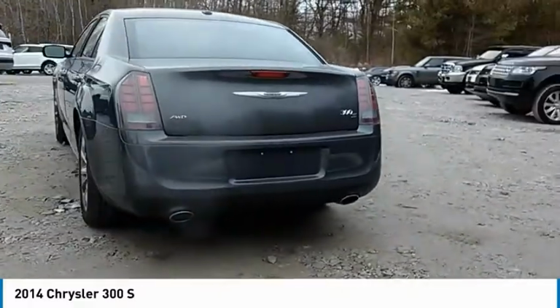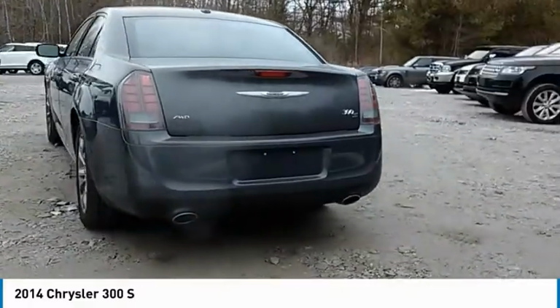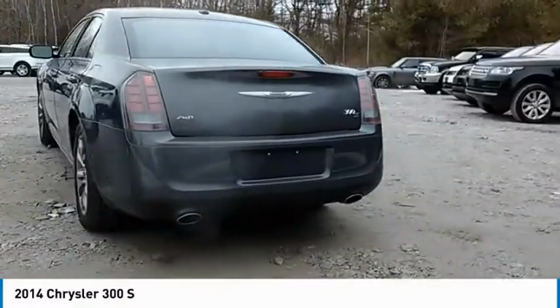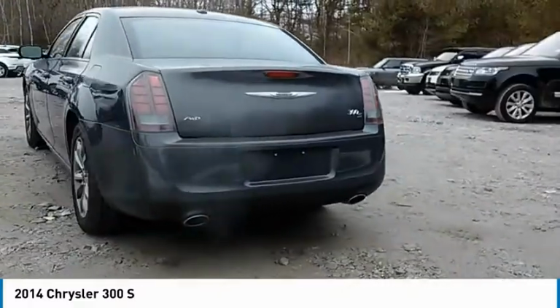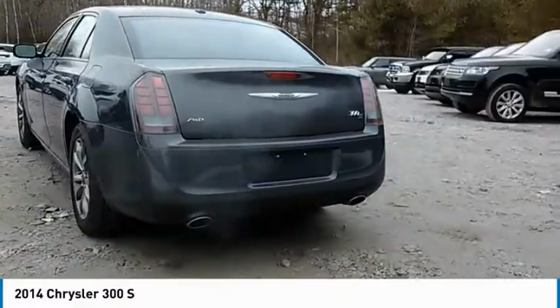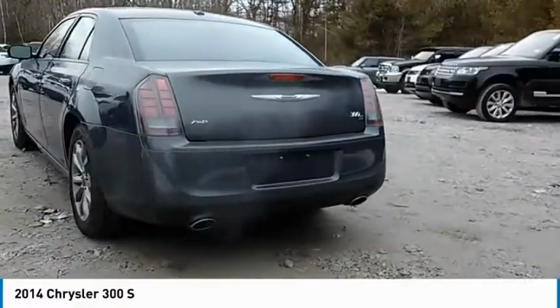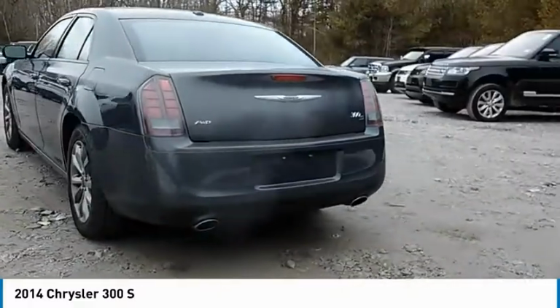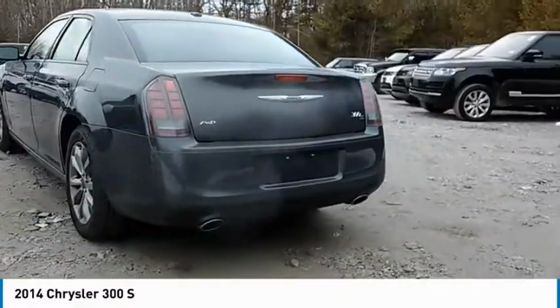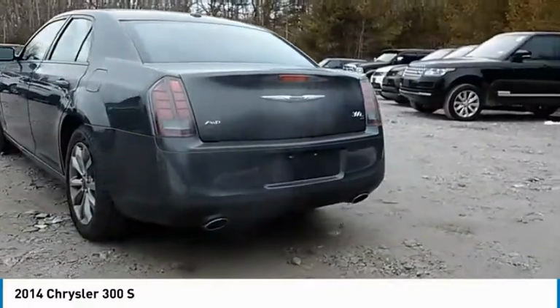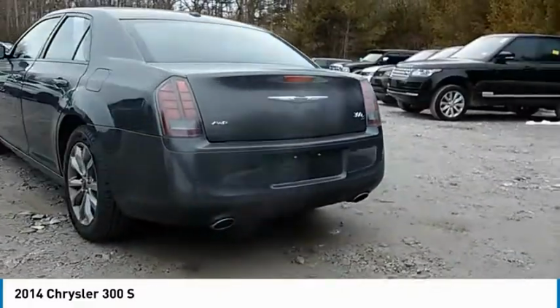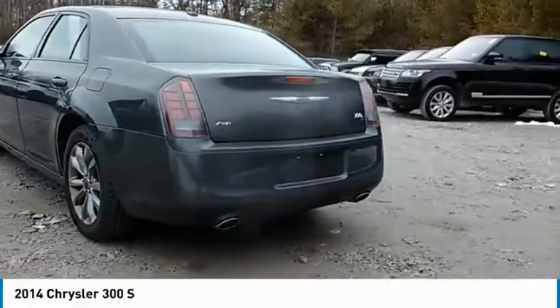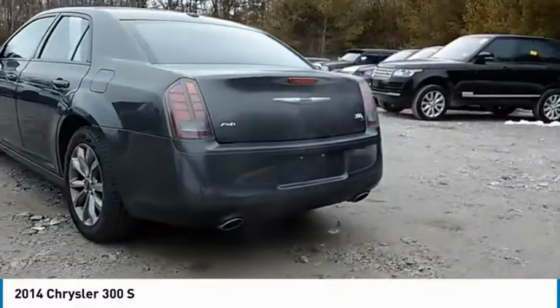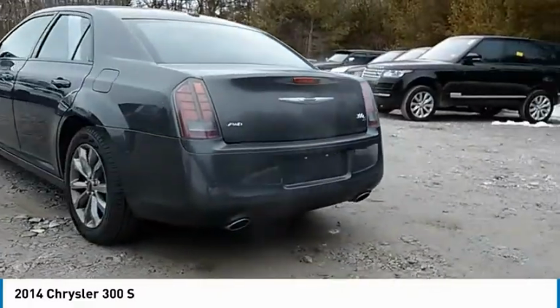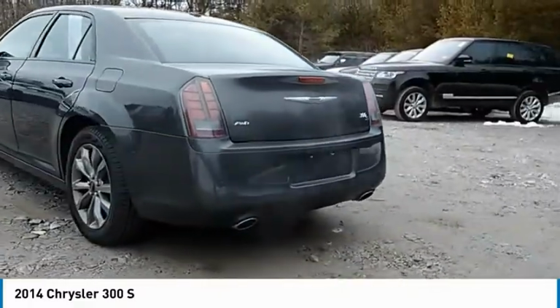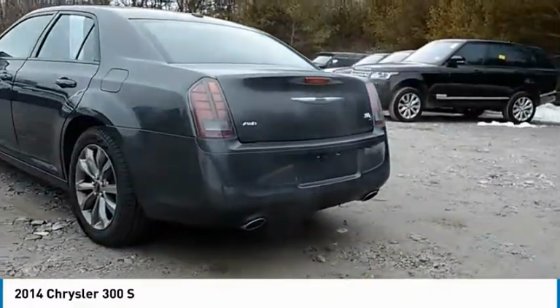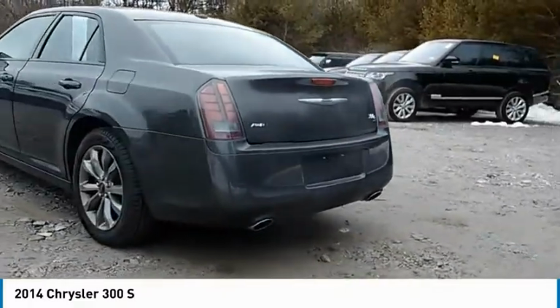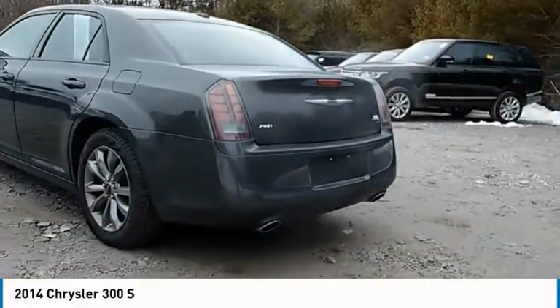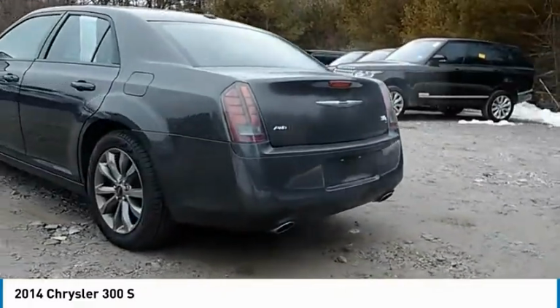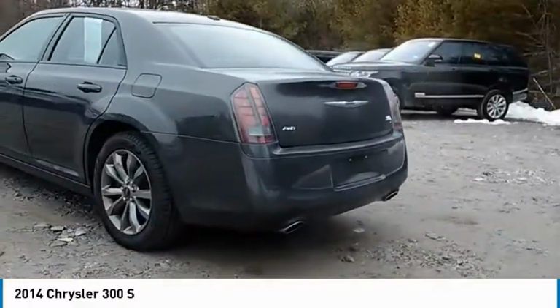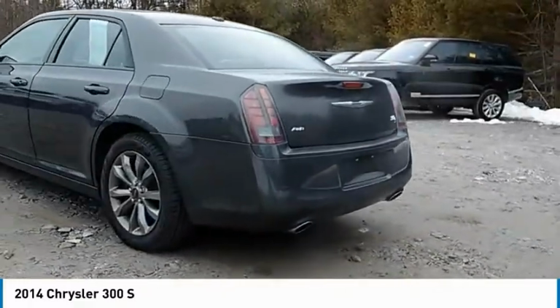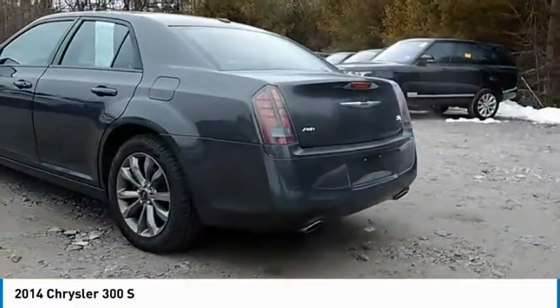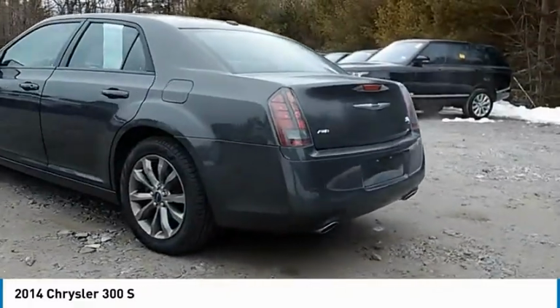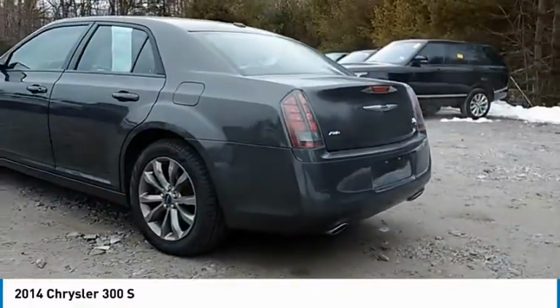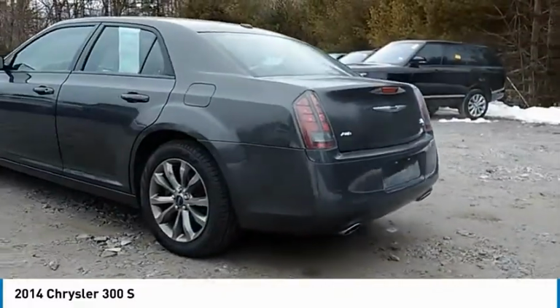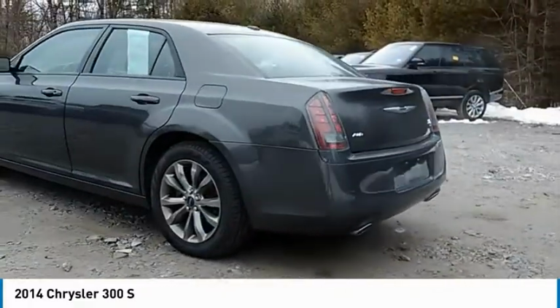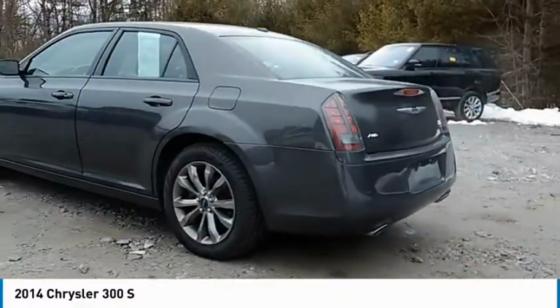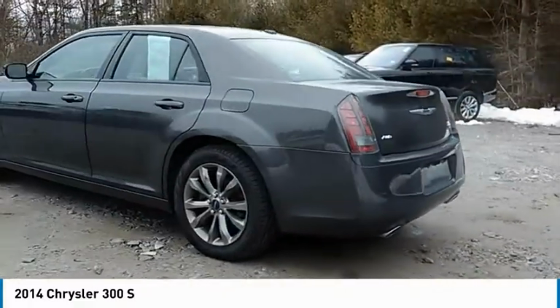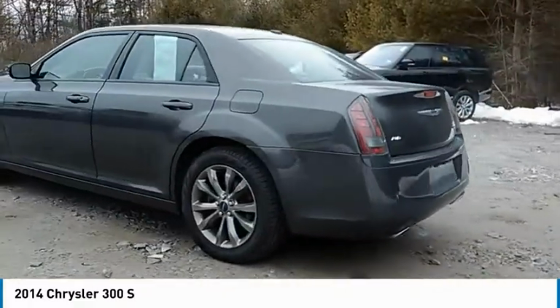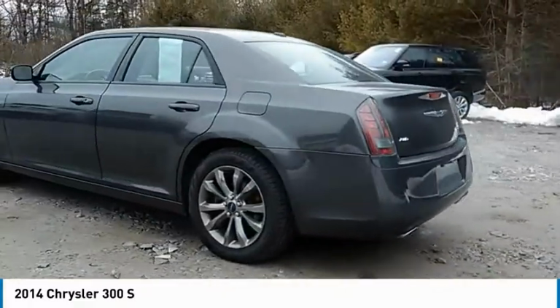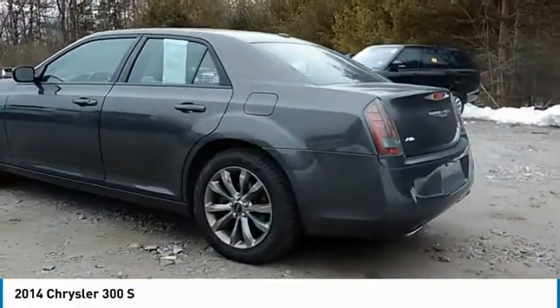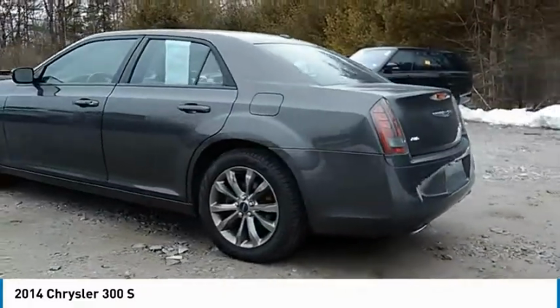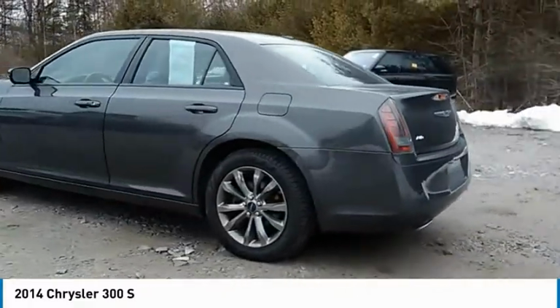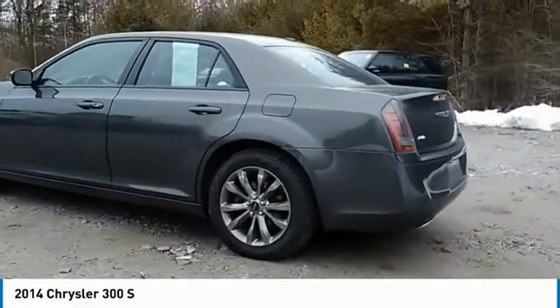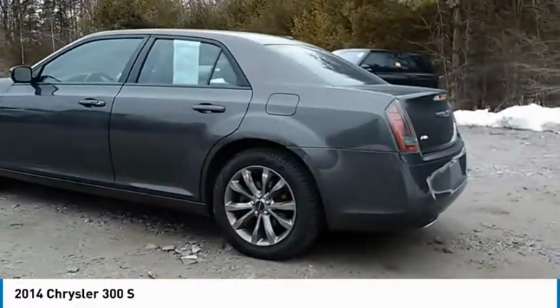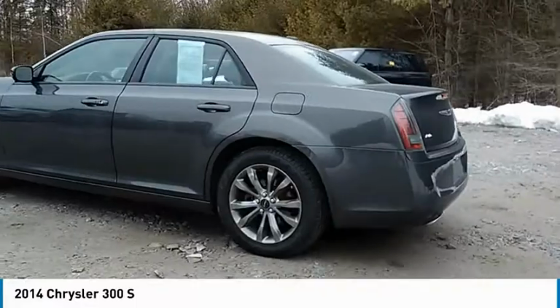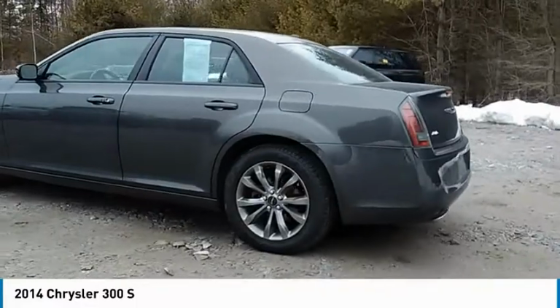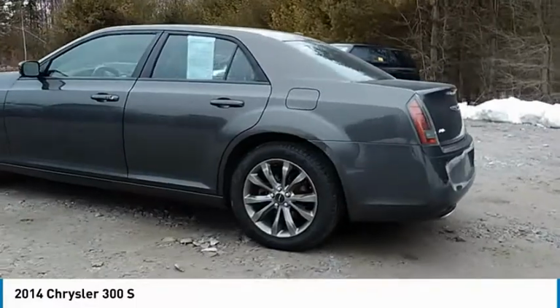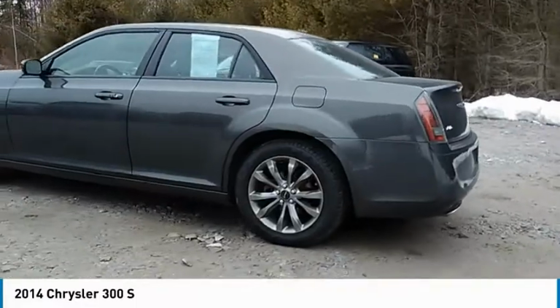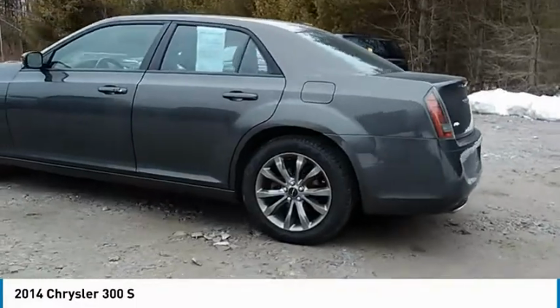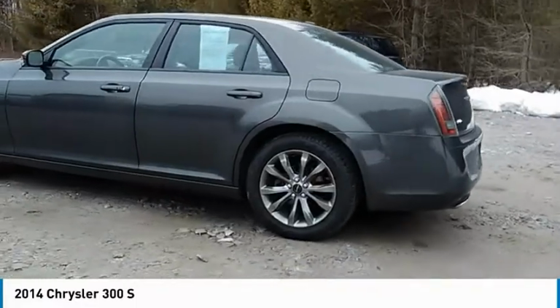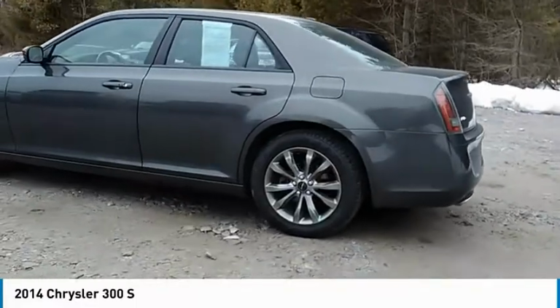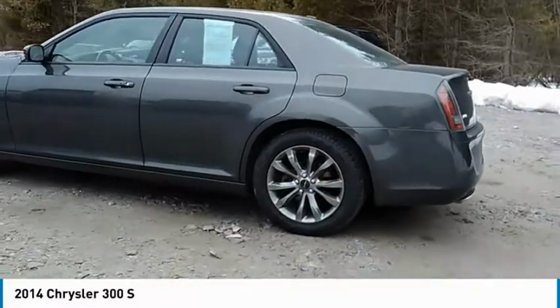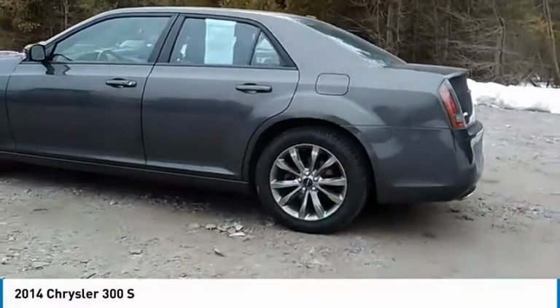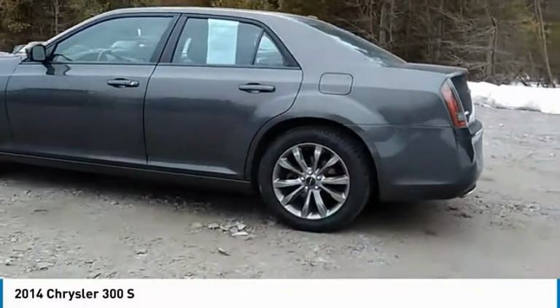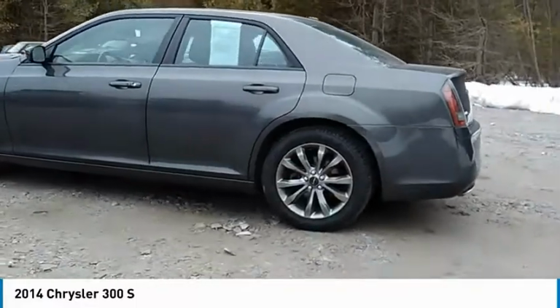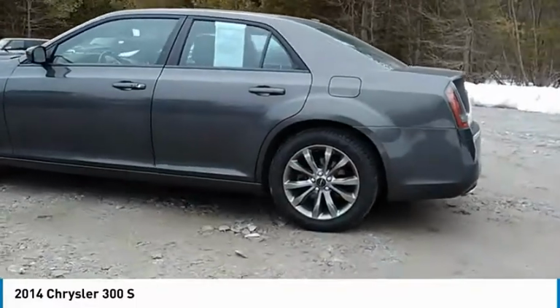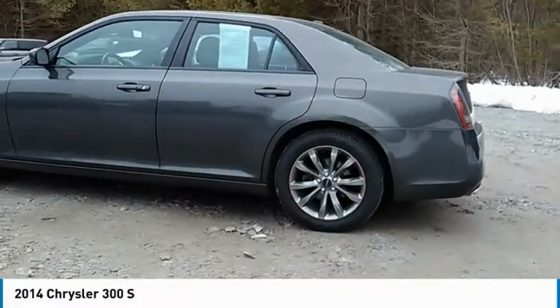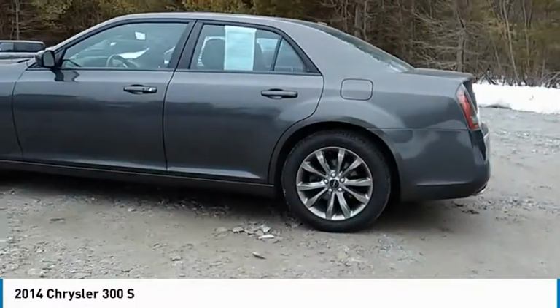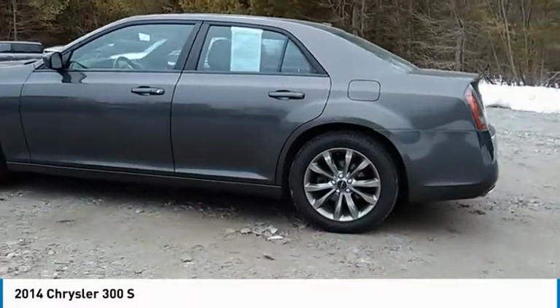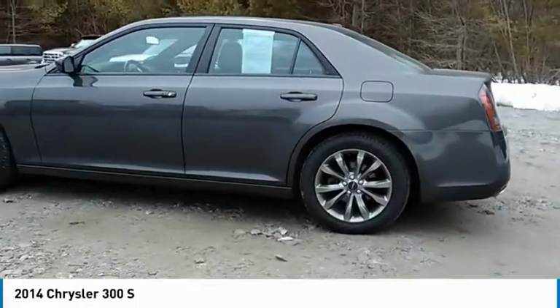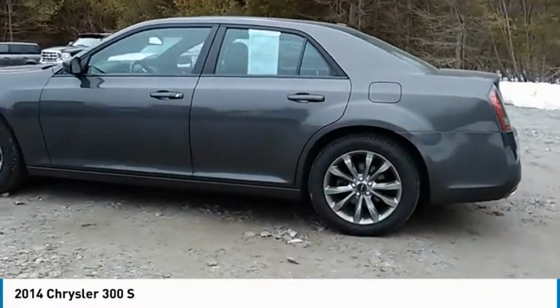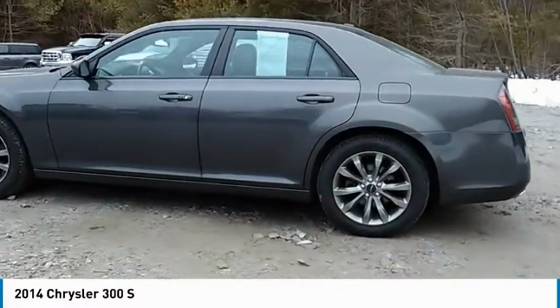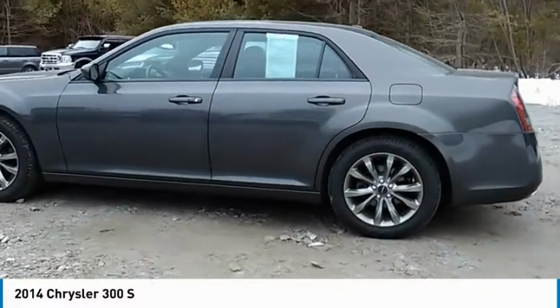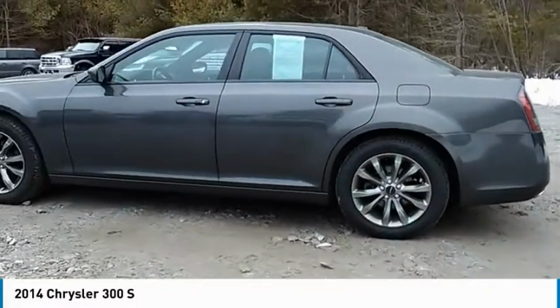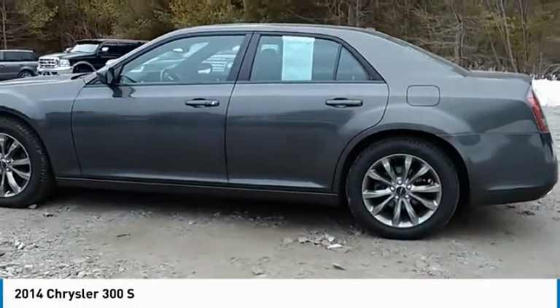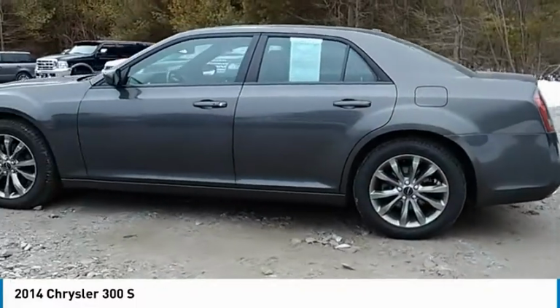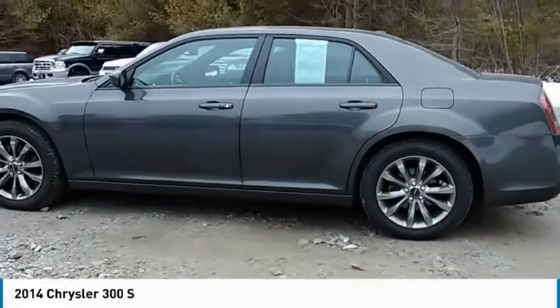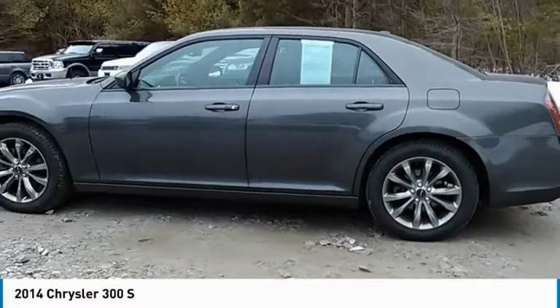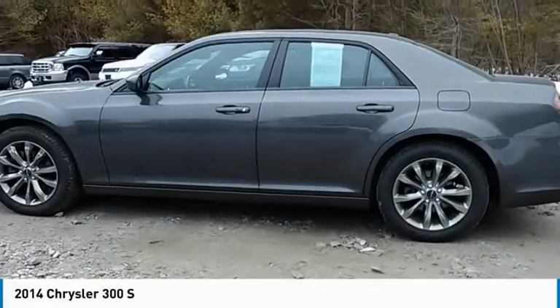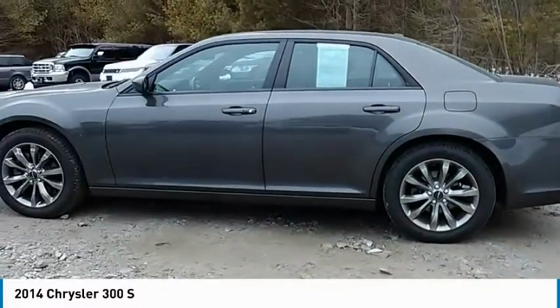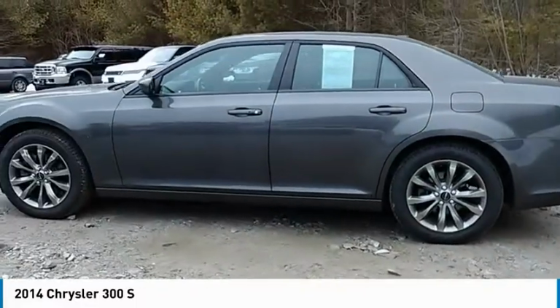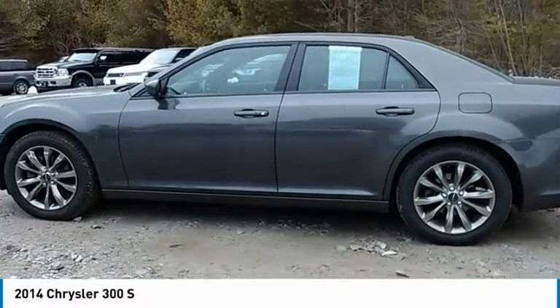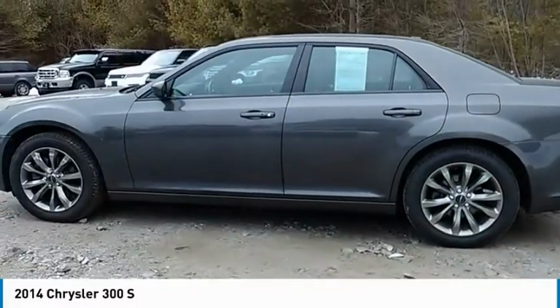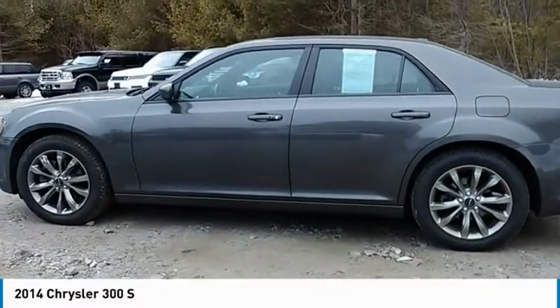Dual-pane panoramic sunroof, four-wheel disc brakes, rear window defroster, and Sirius satellite radio.